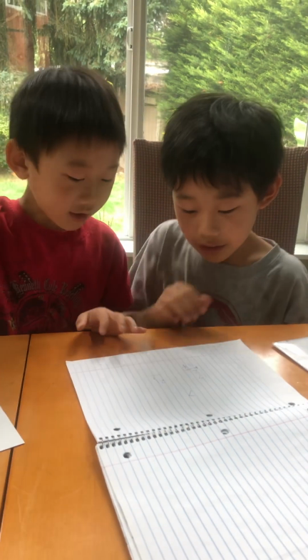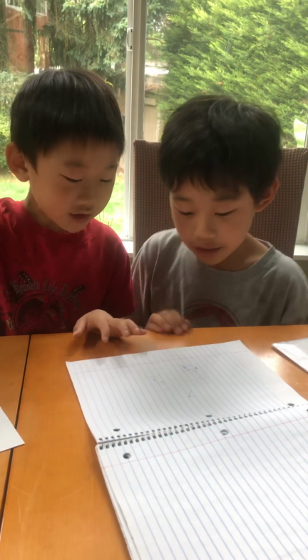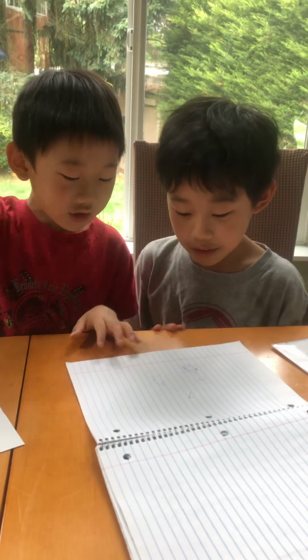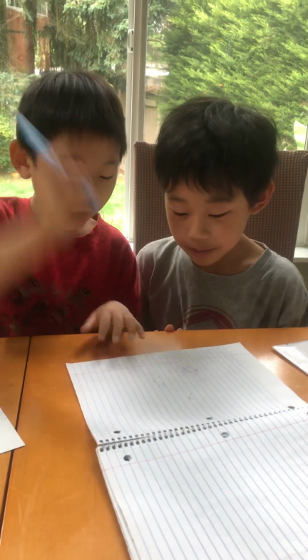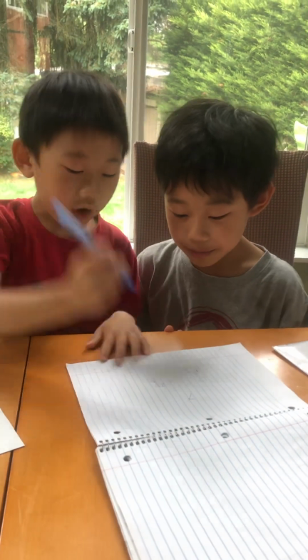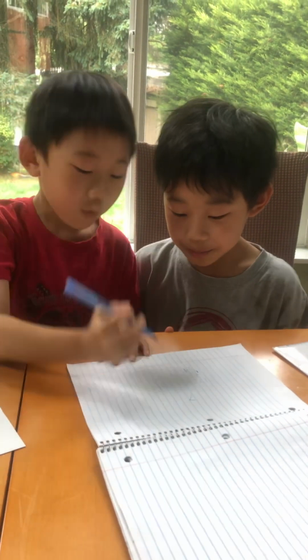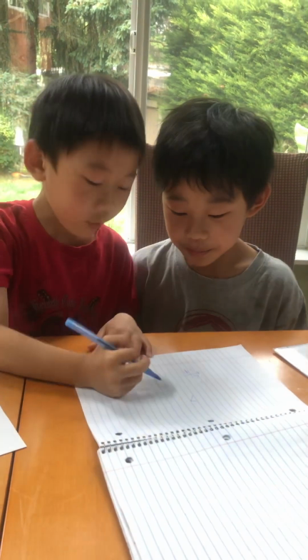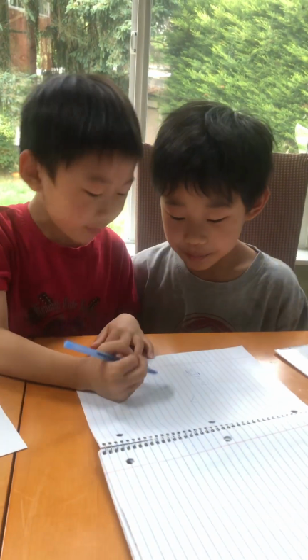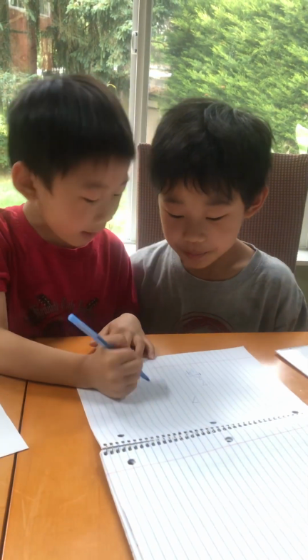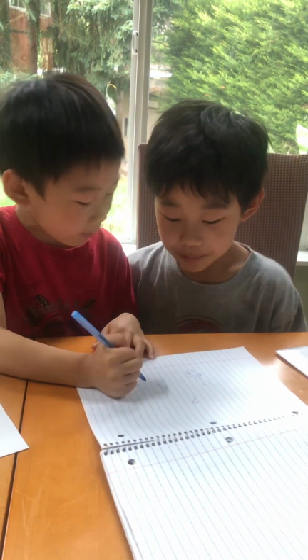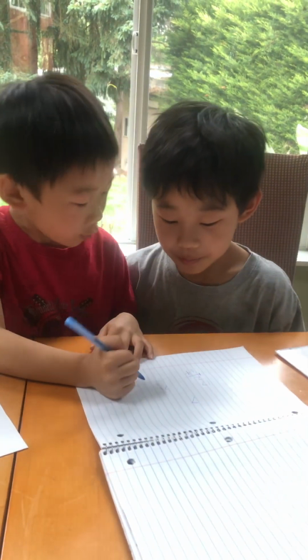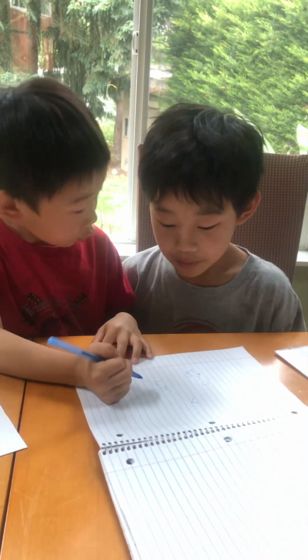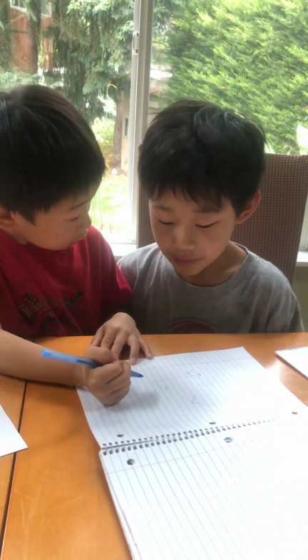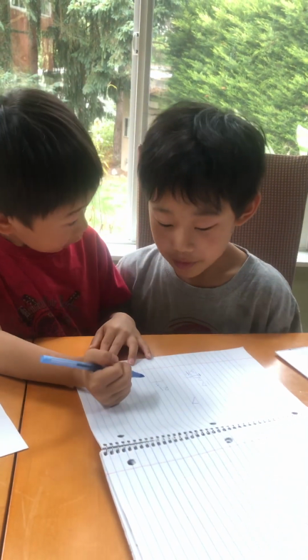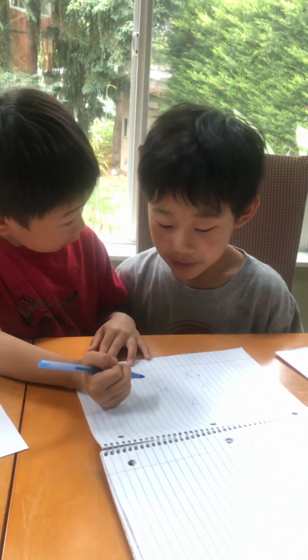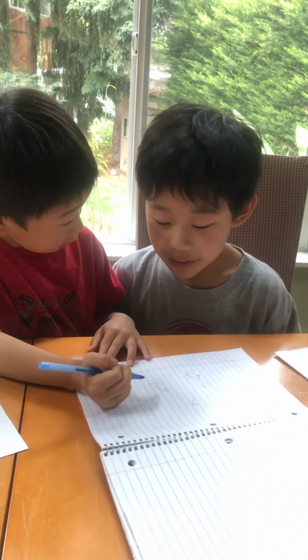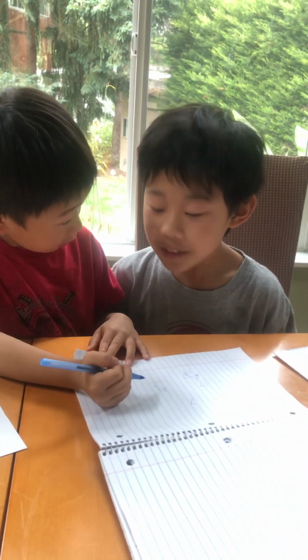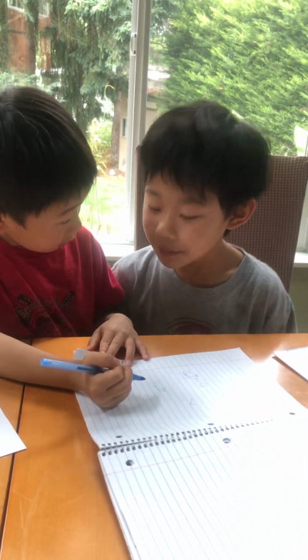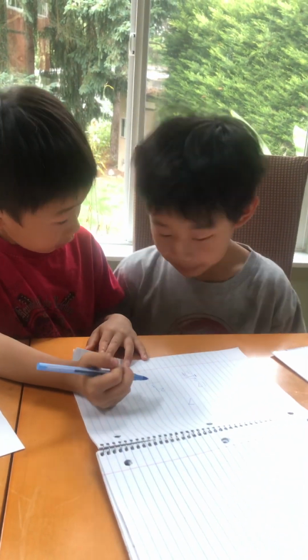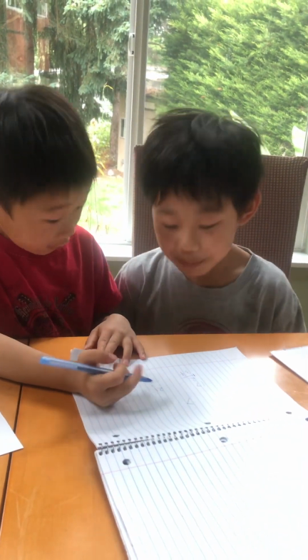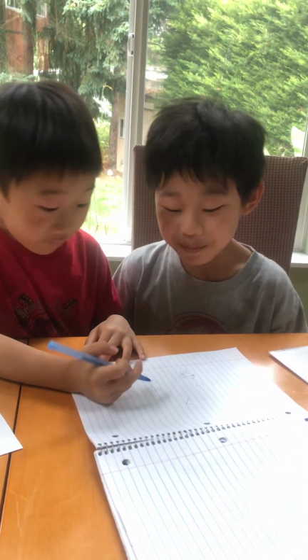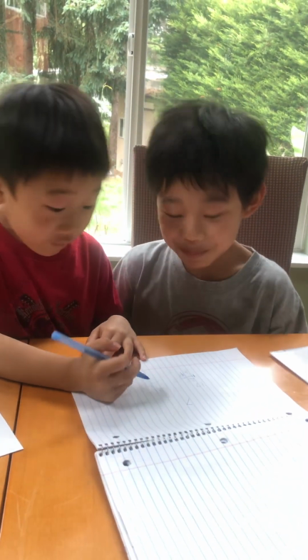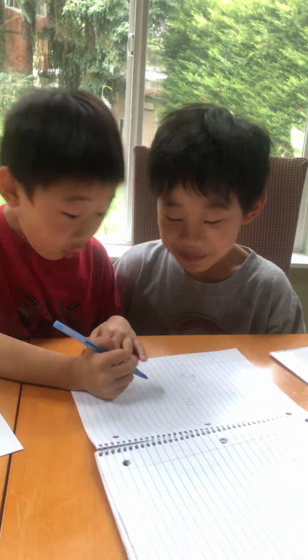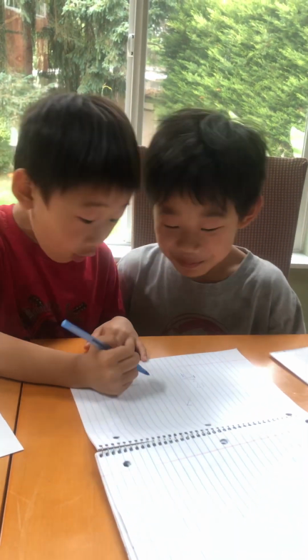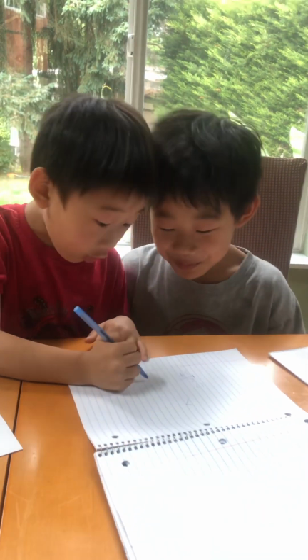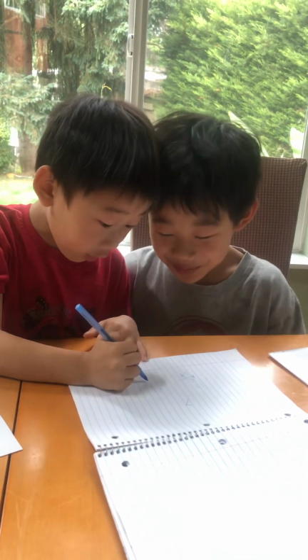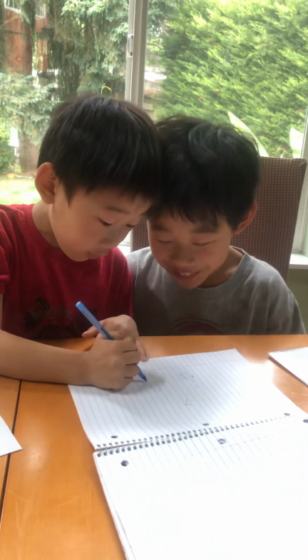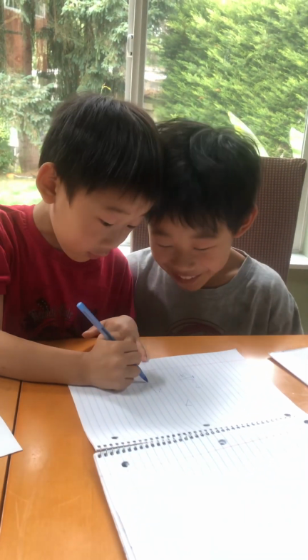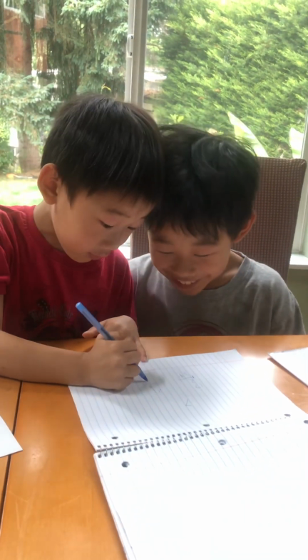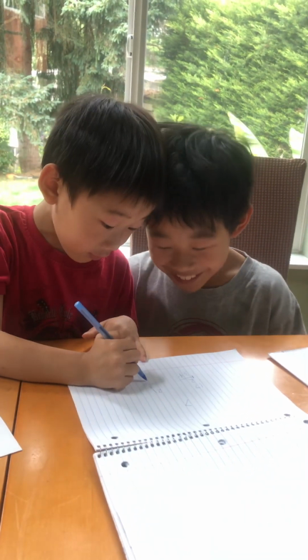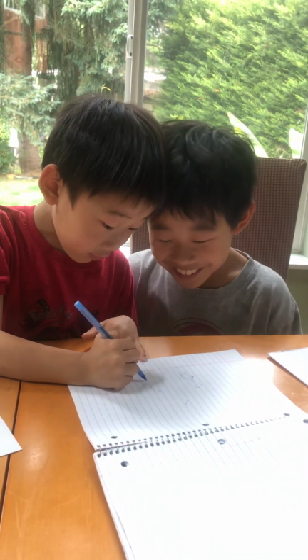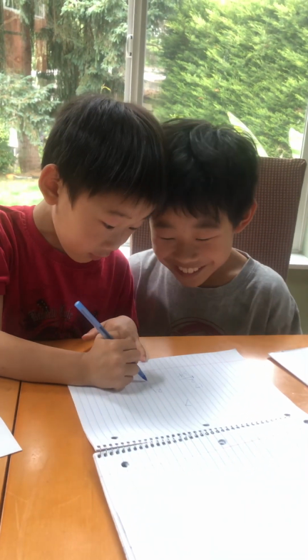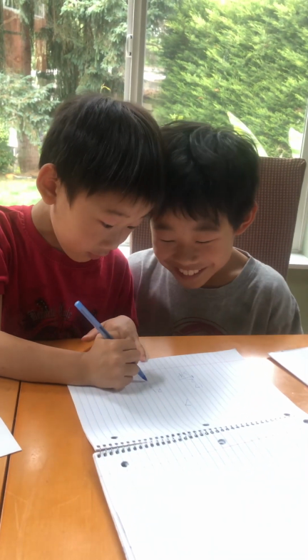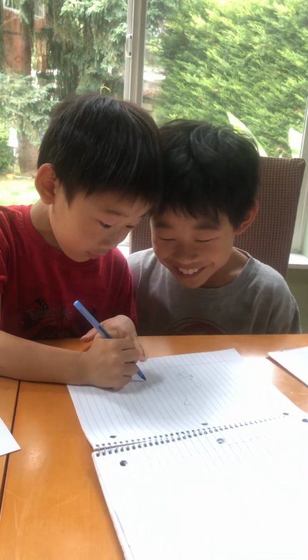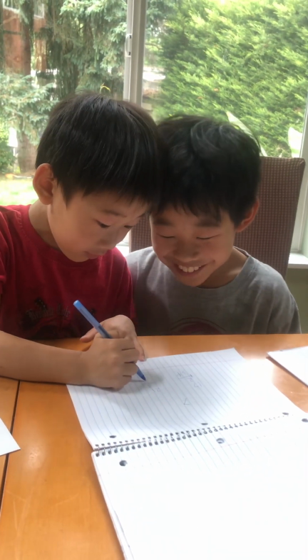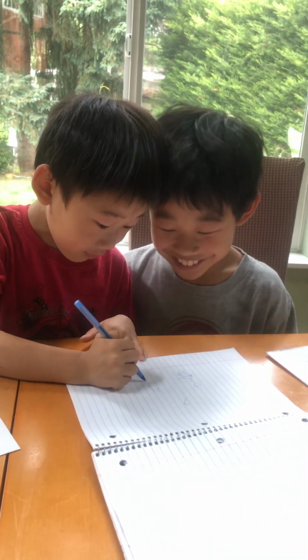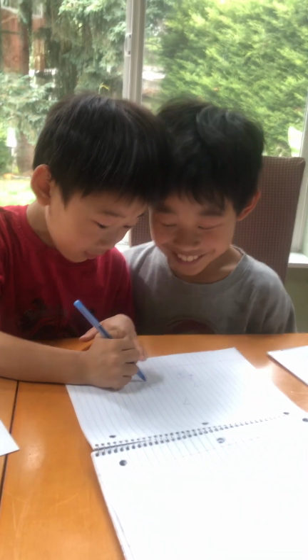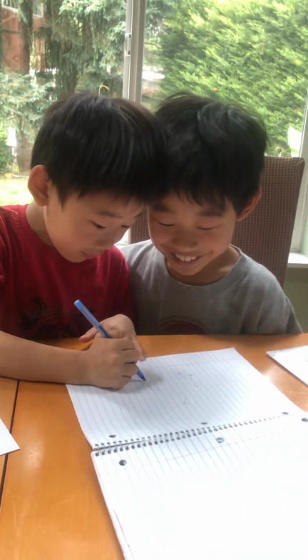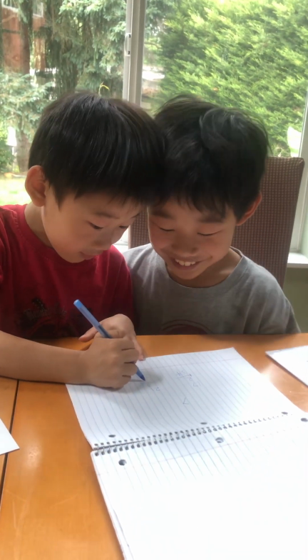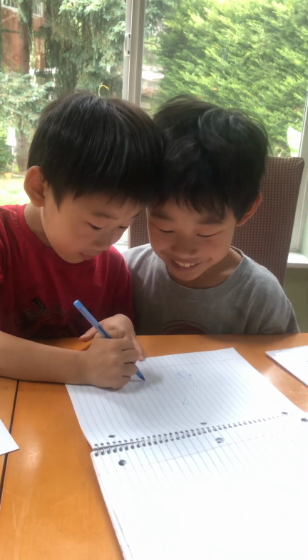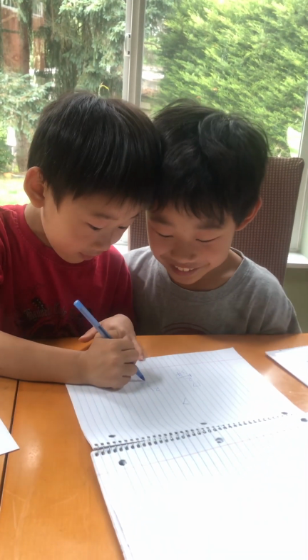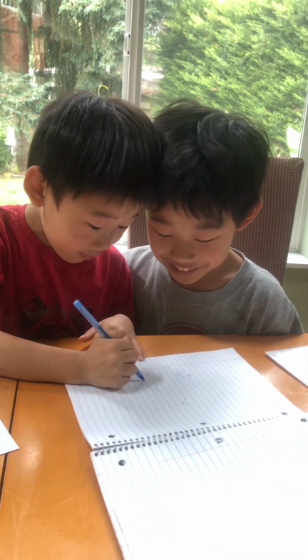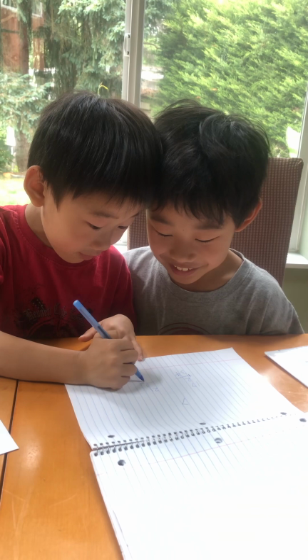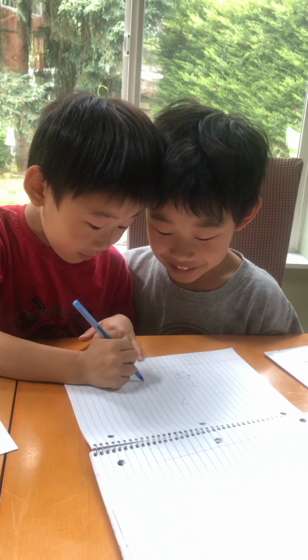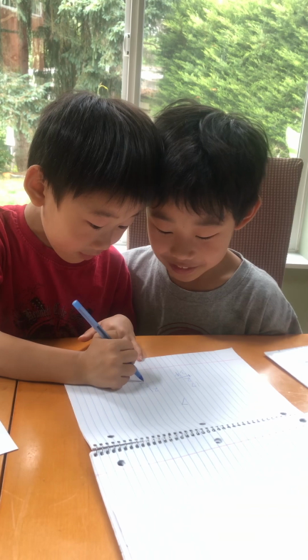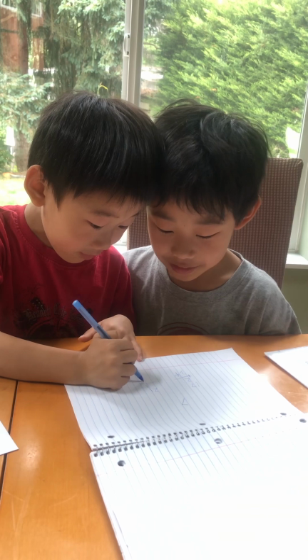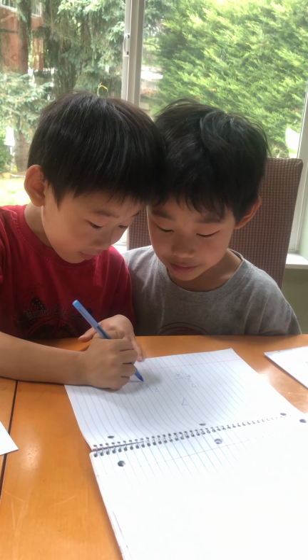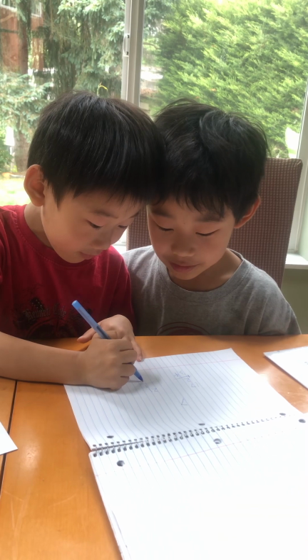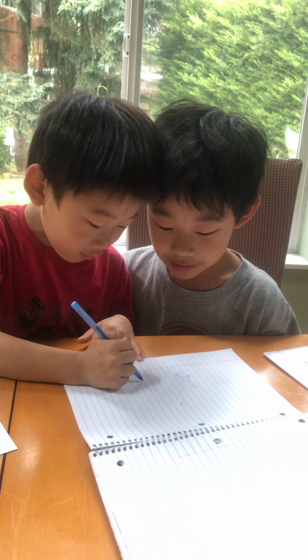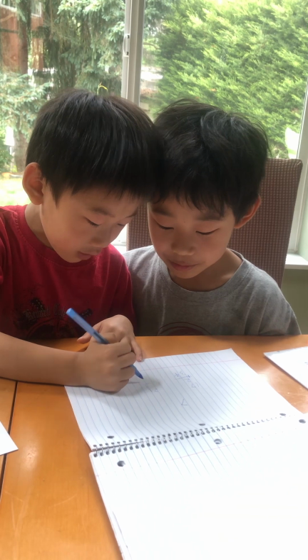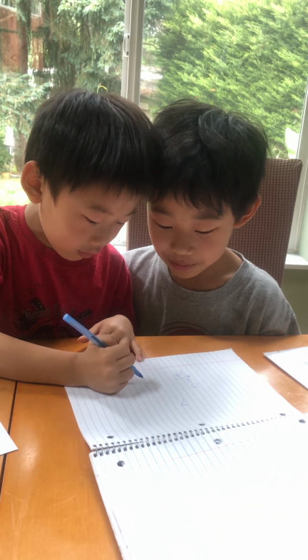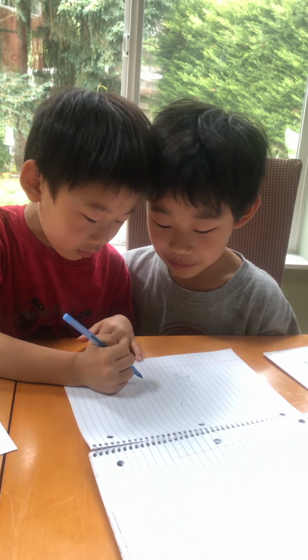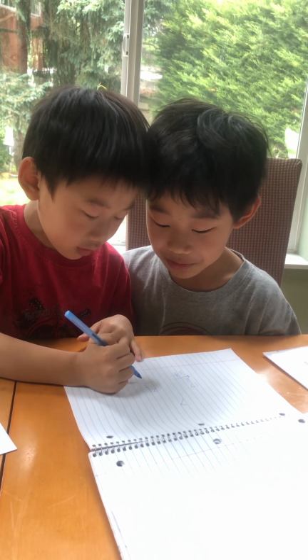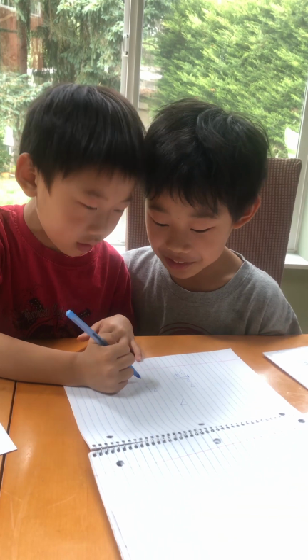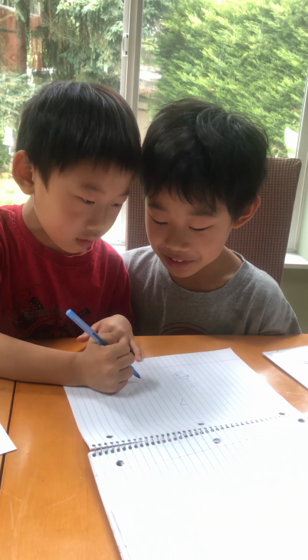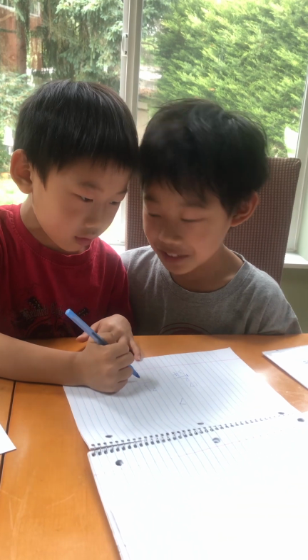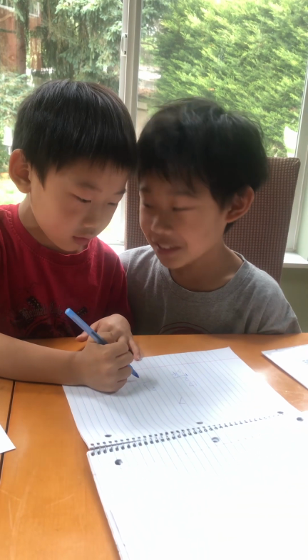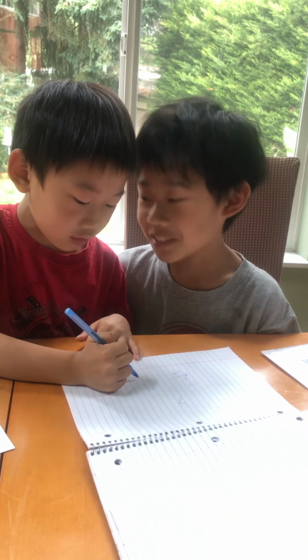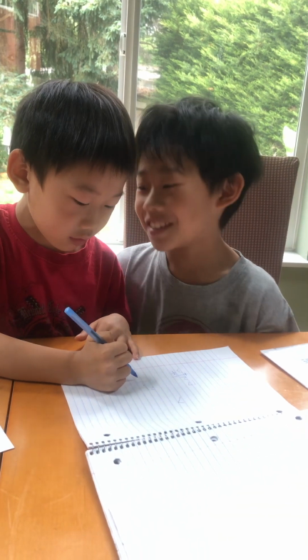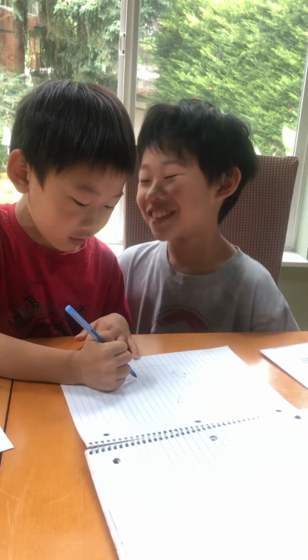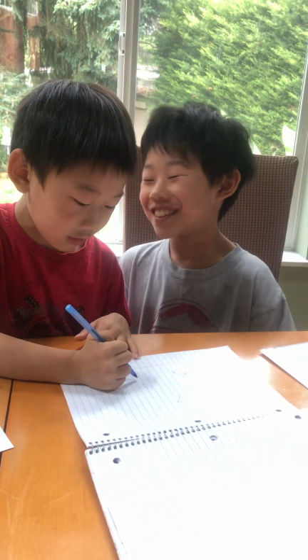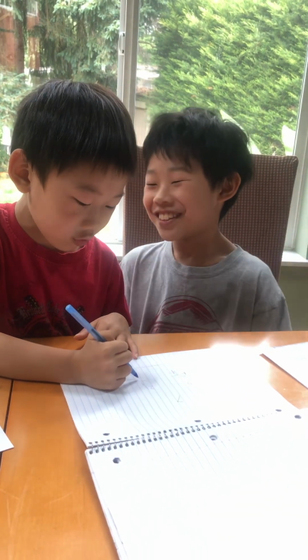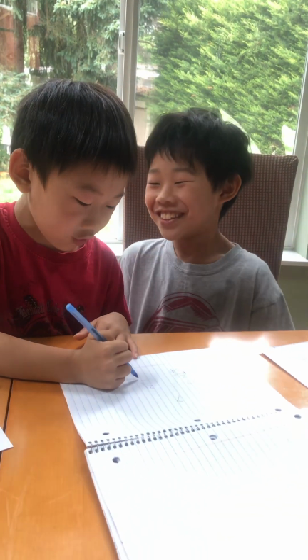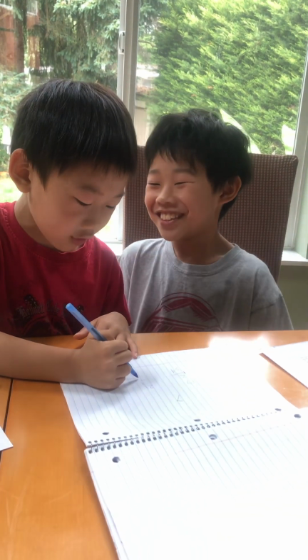Nah, stop. One time. Three. Four. Wait, one time. That's three.